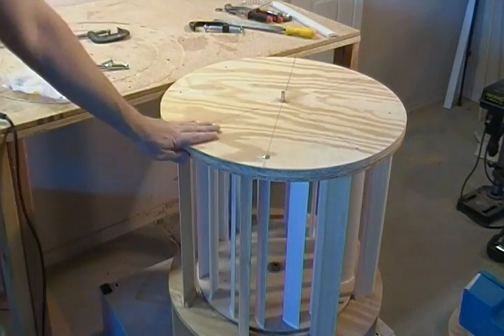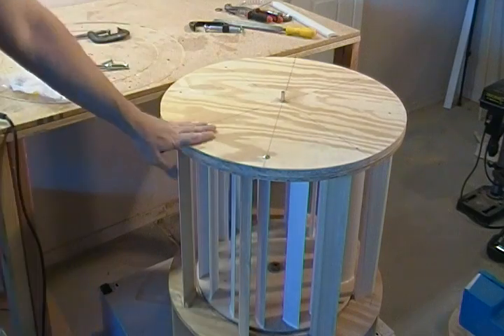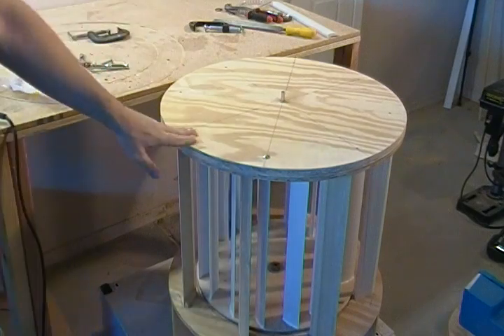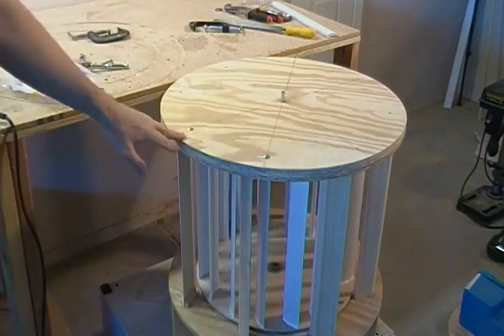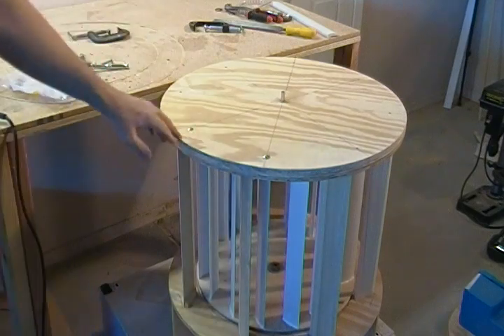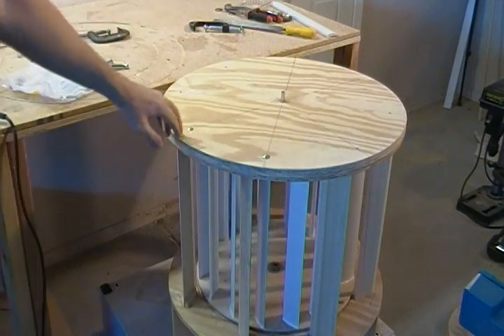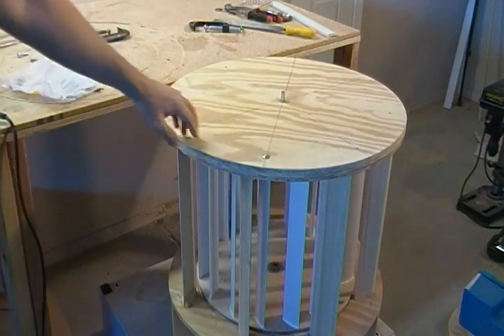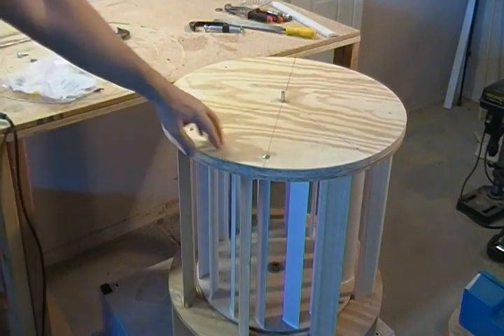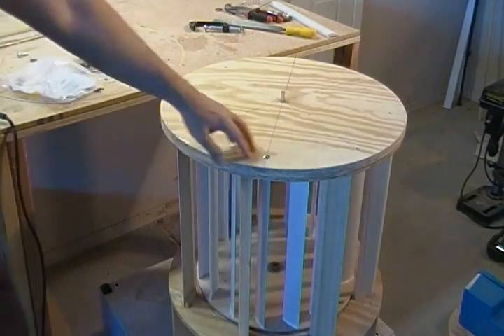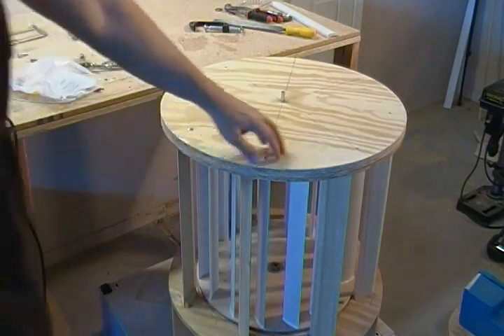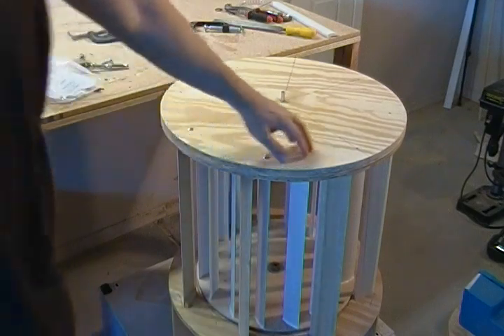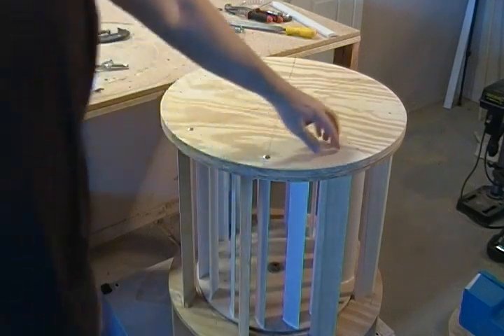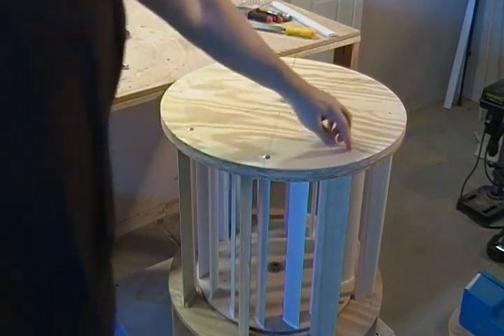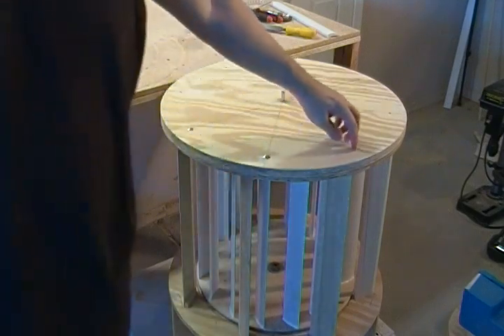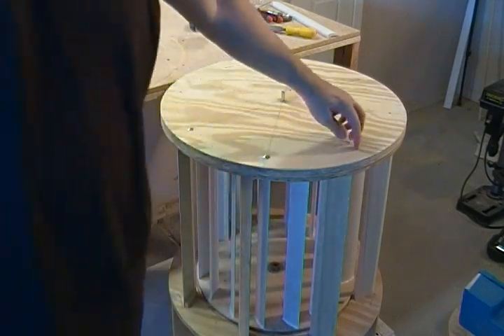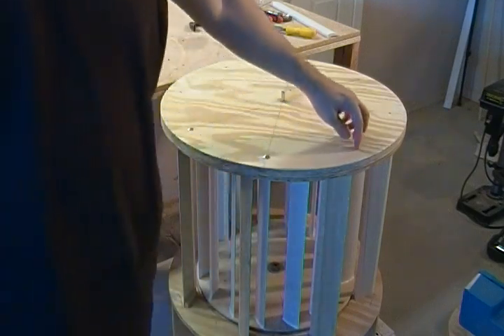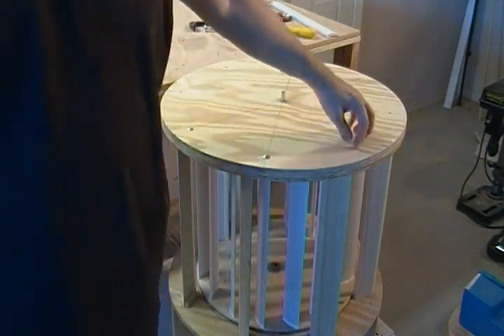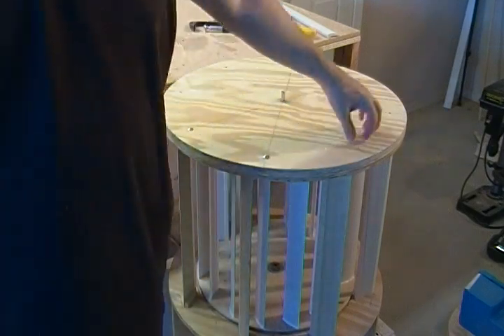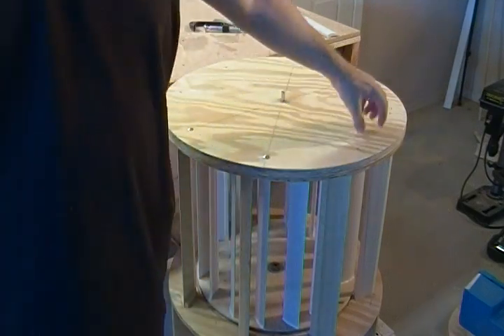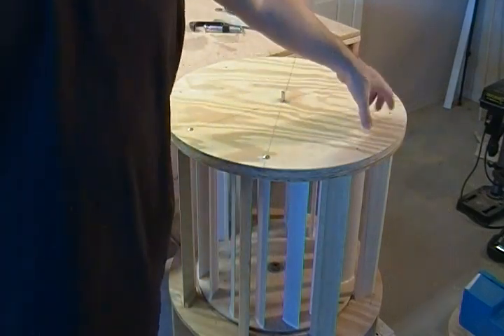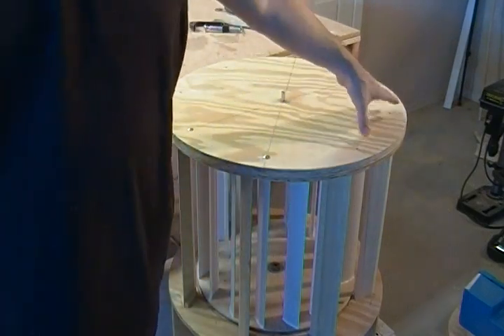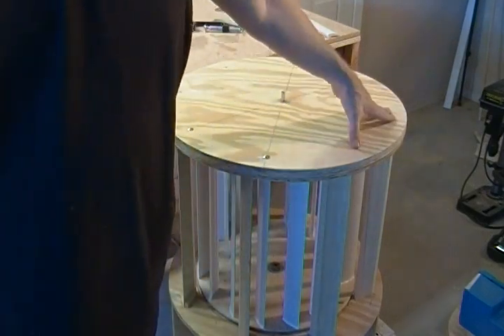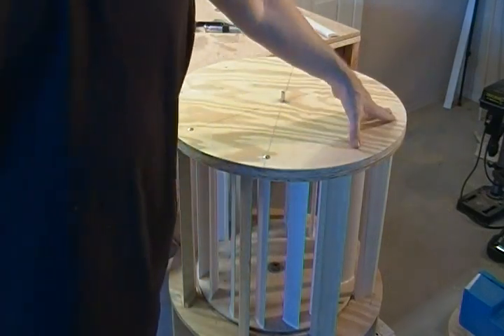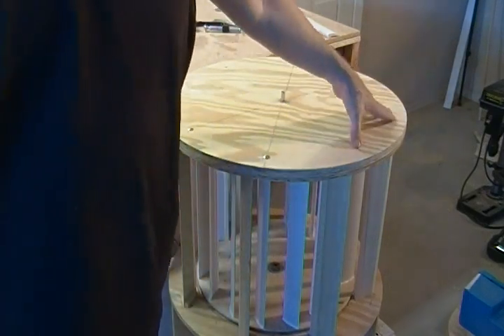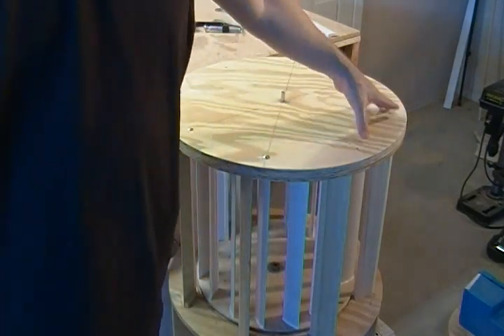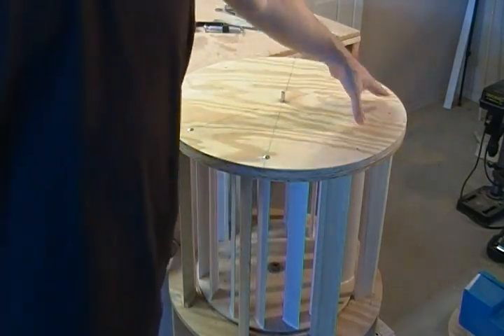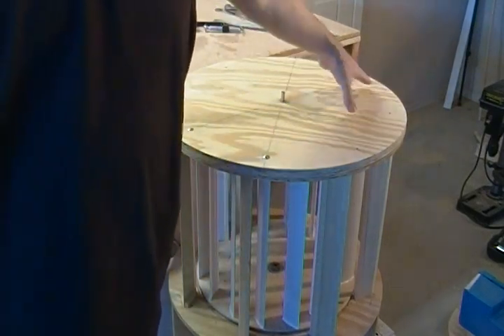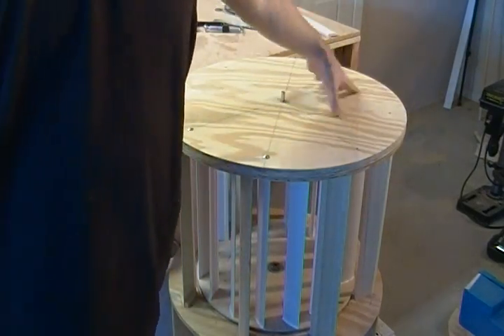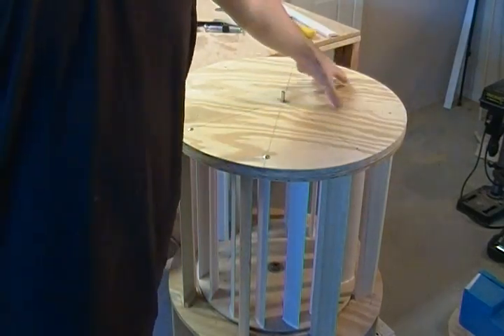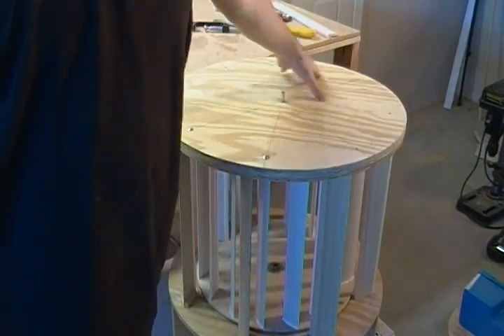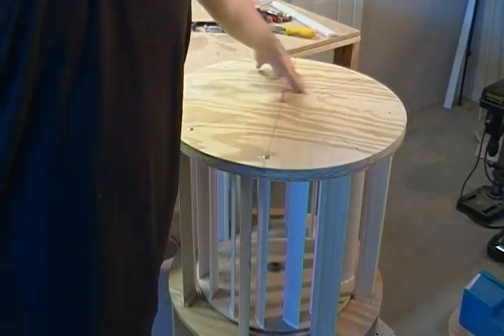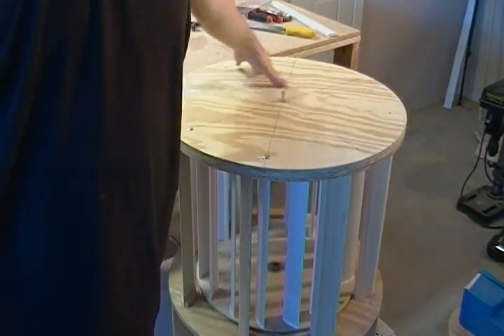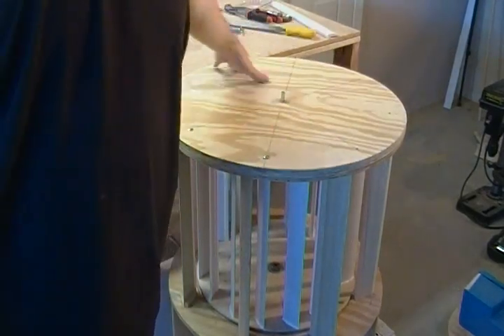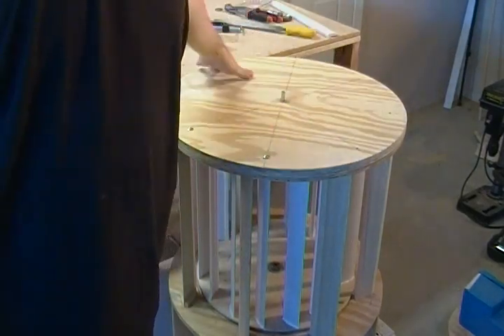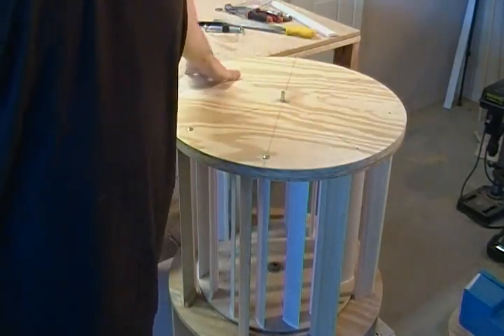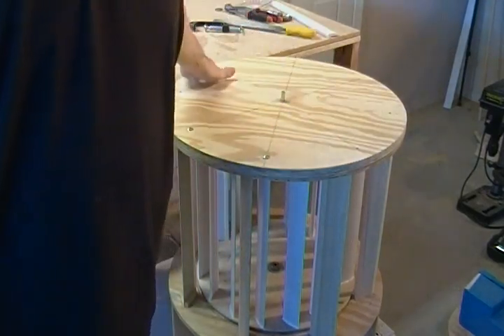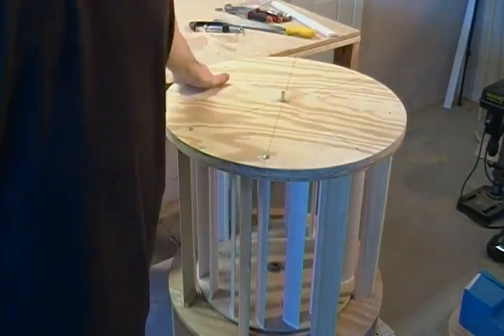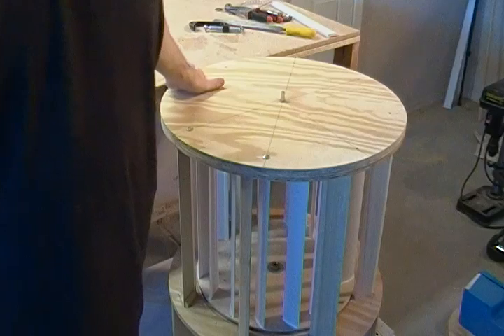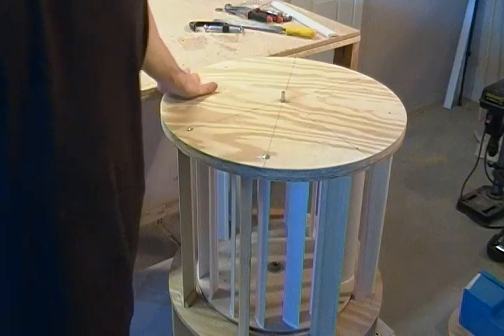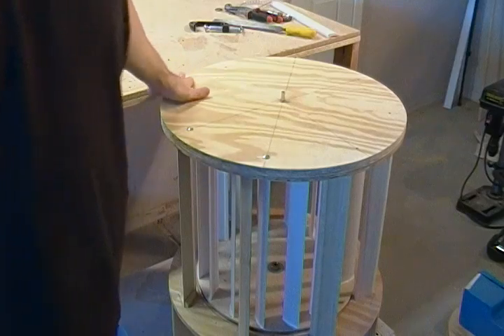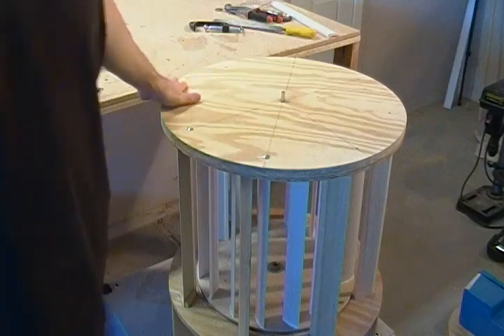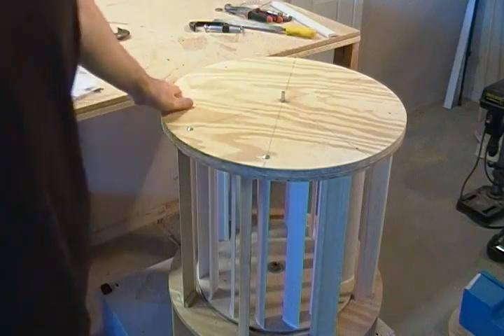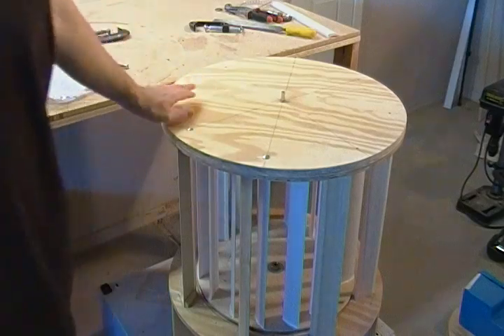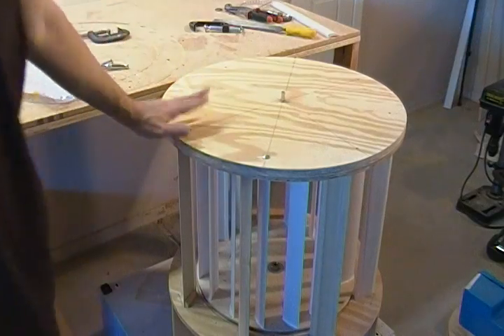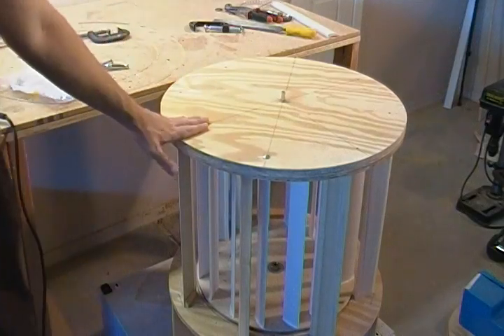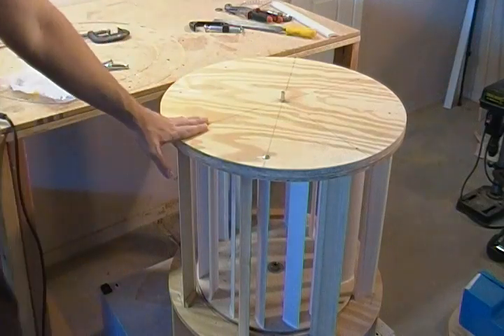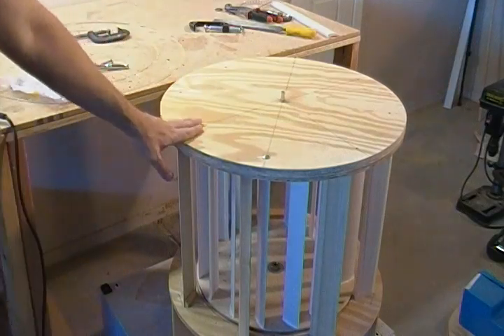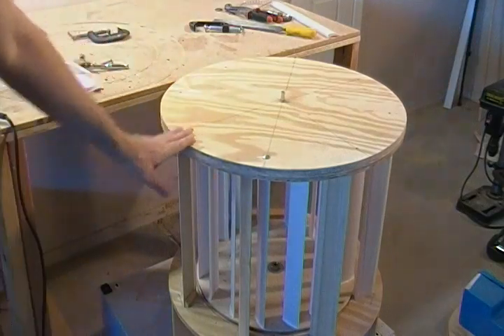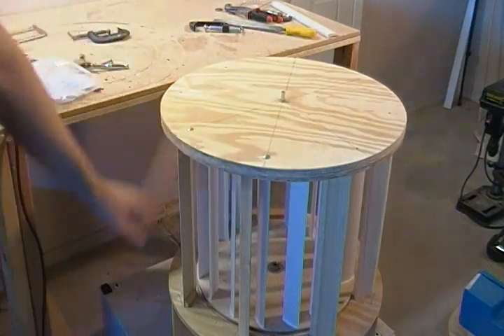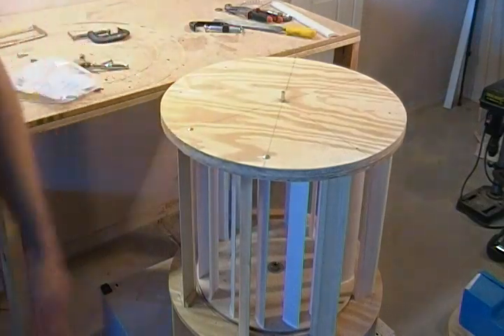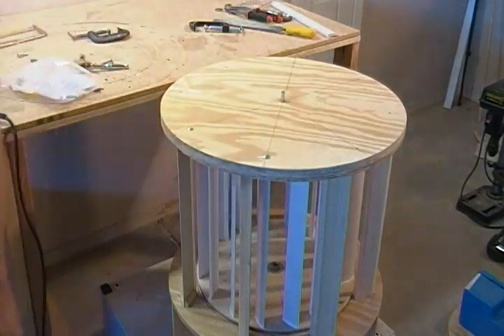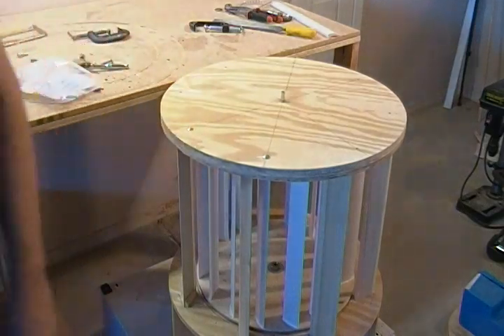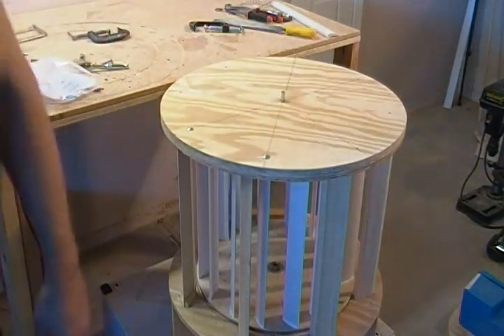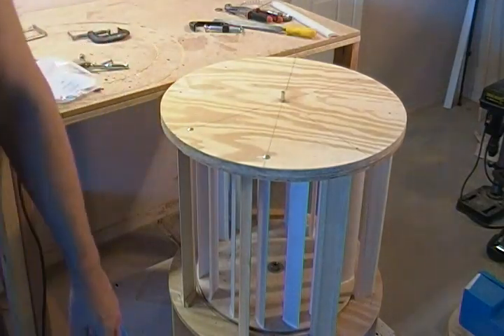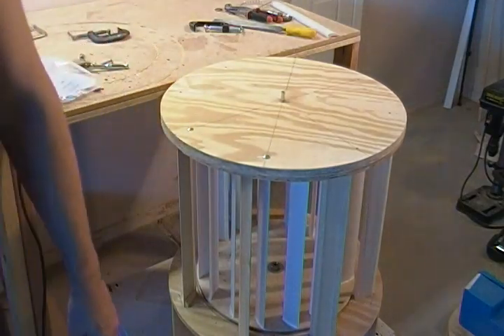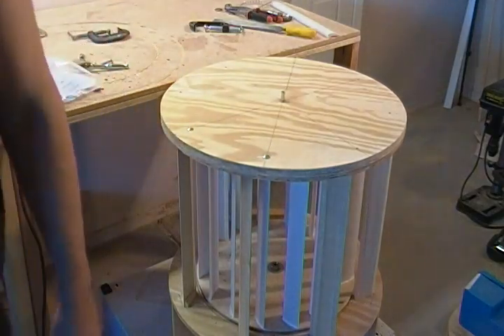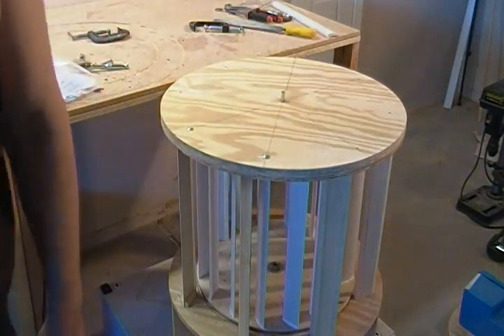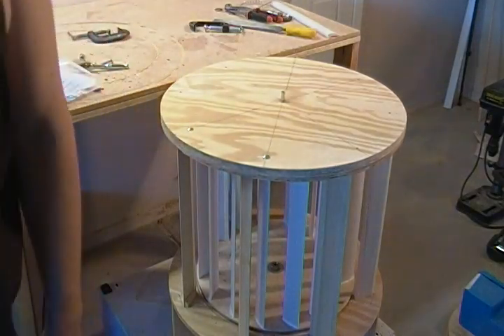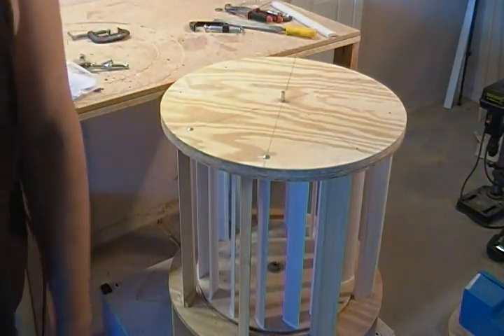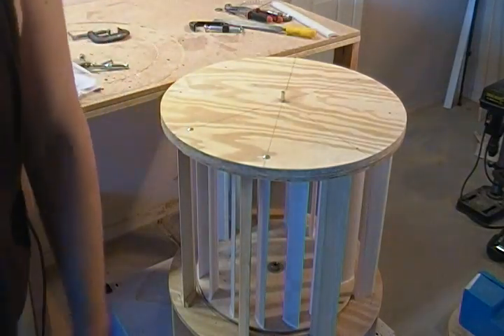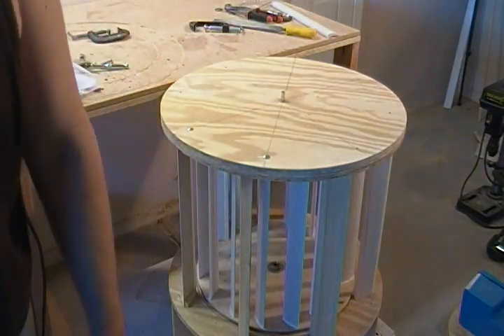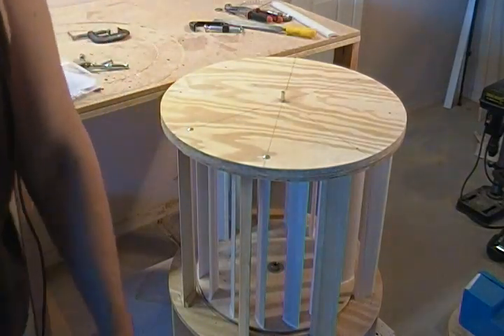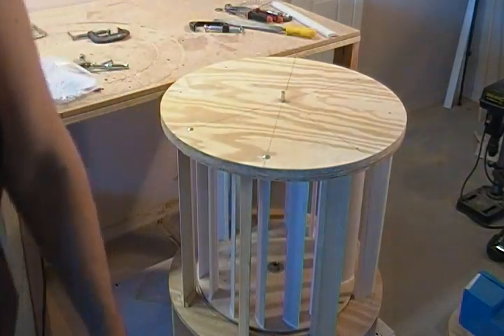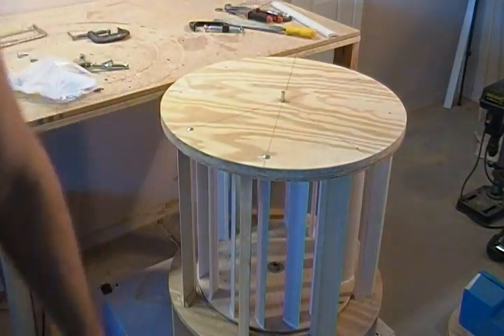Go ahead and set your carriage screws in and then we'll move on to the next operation.